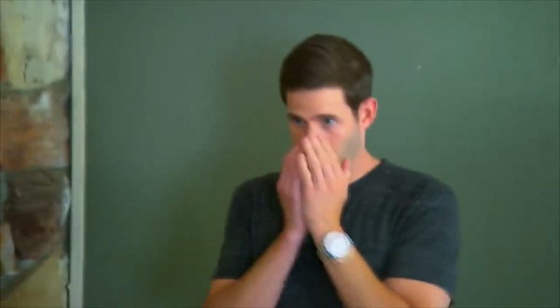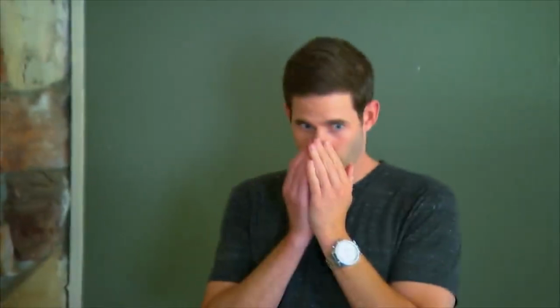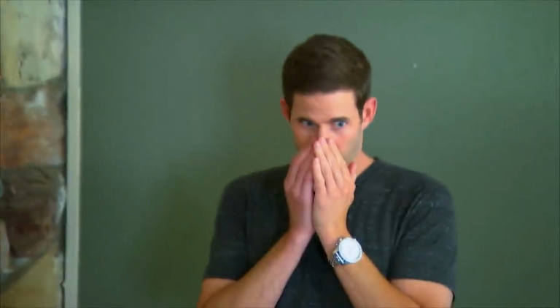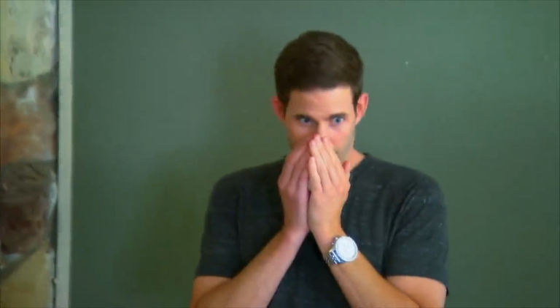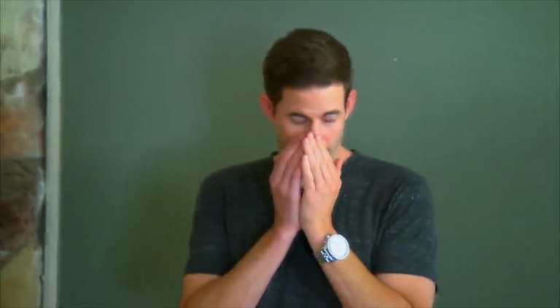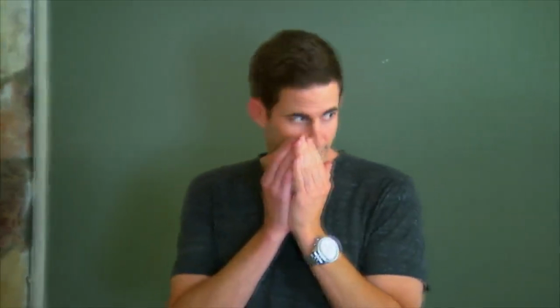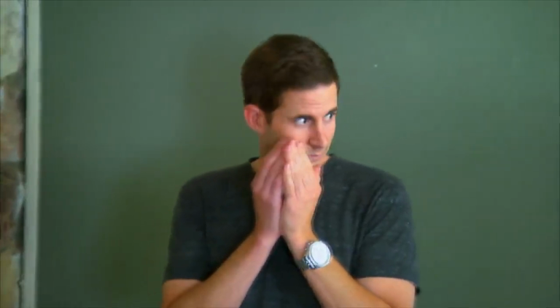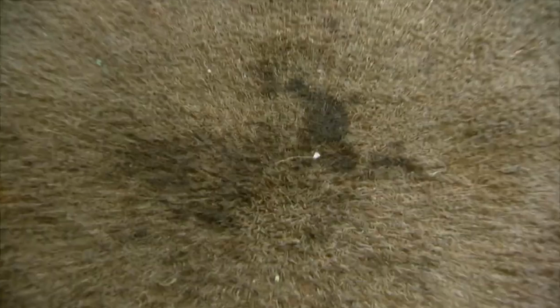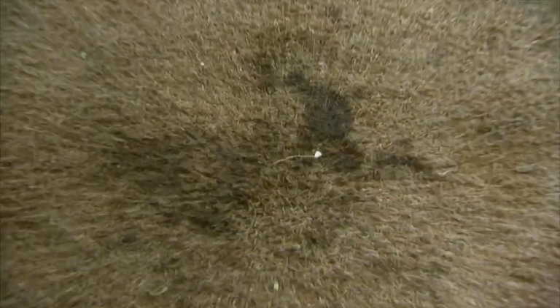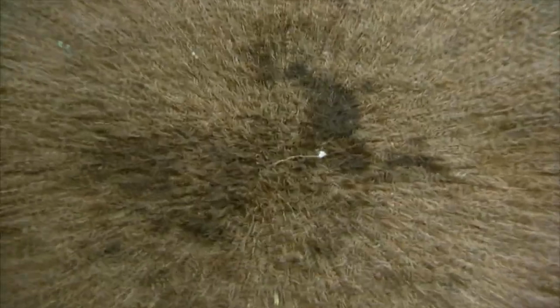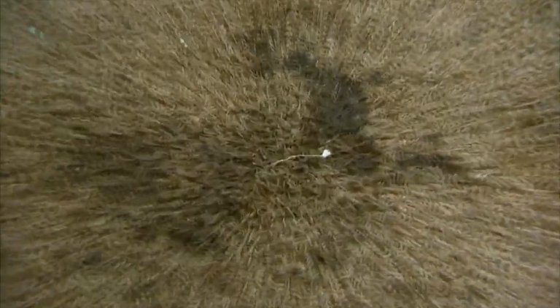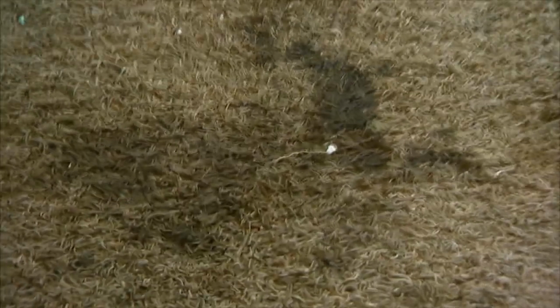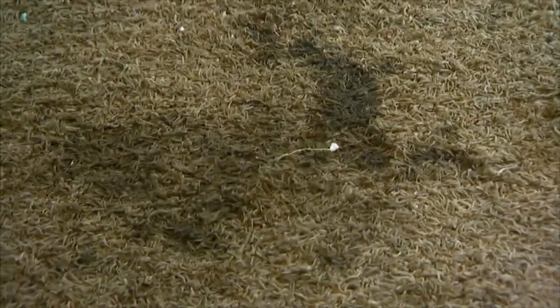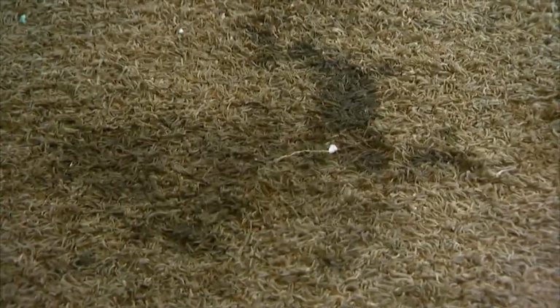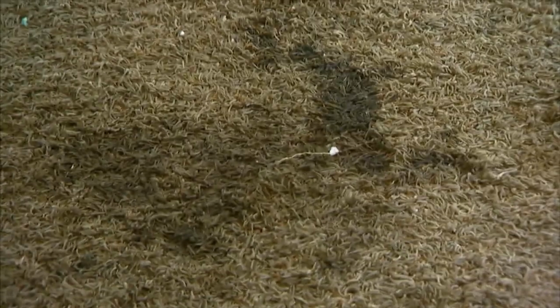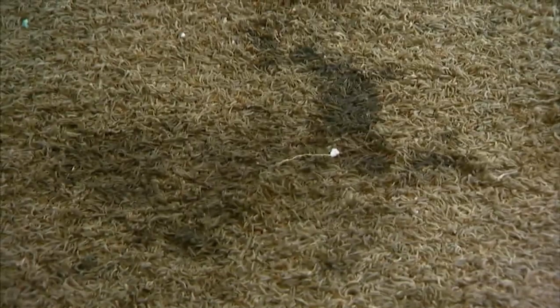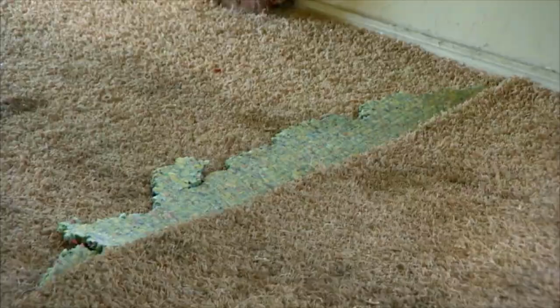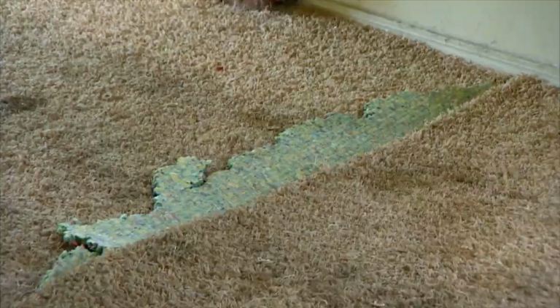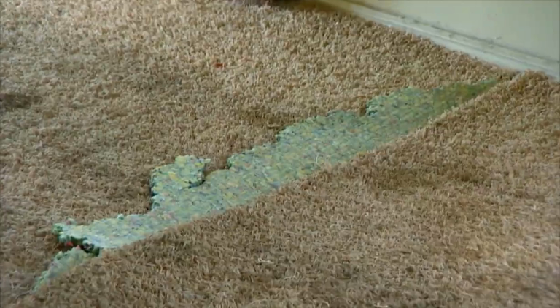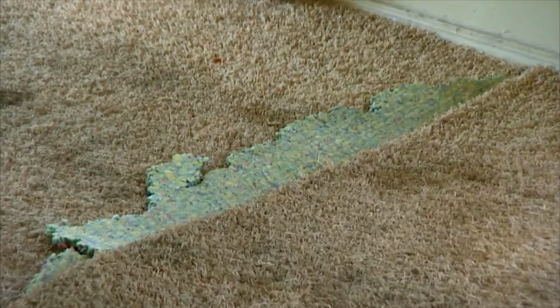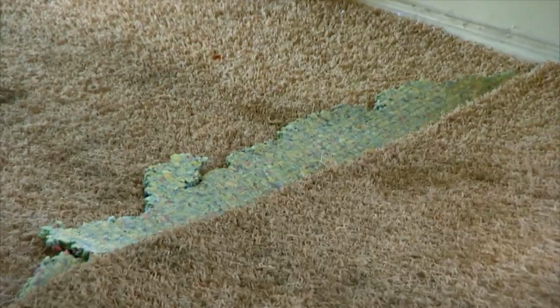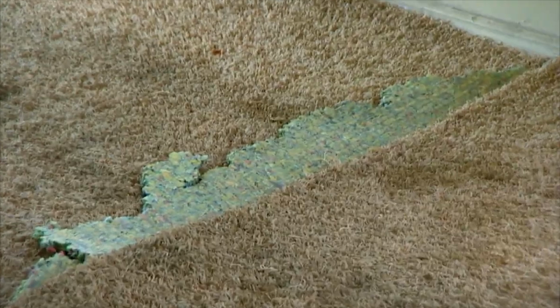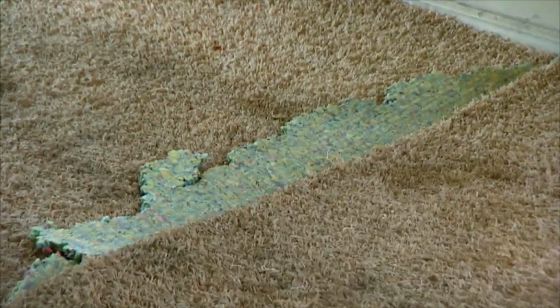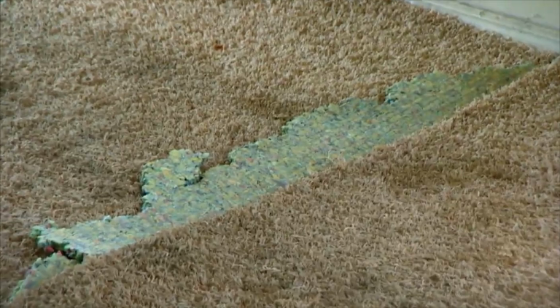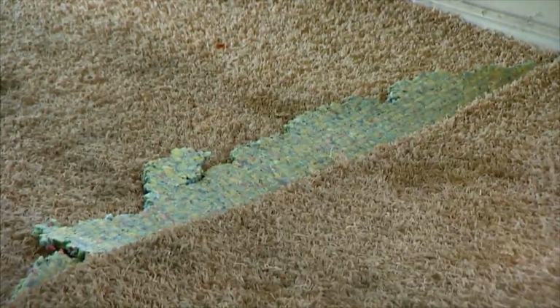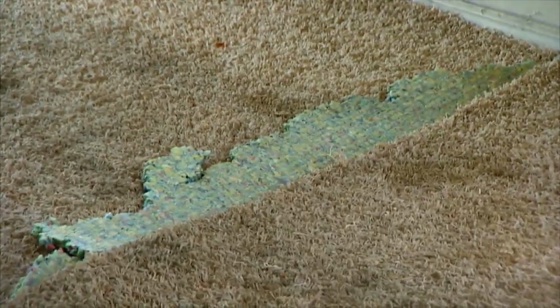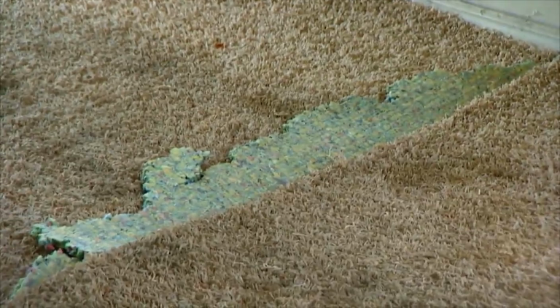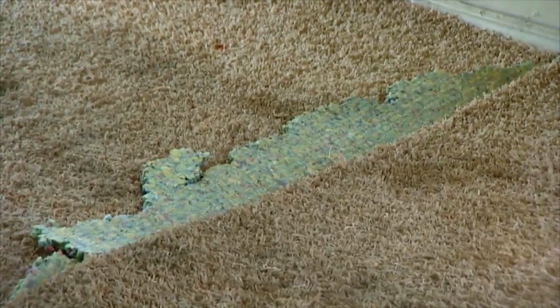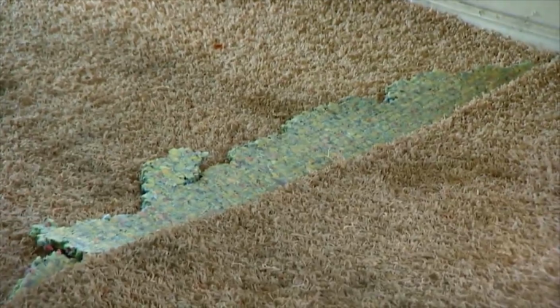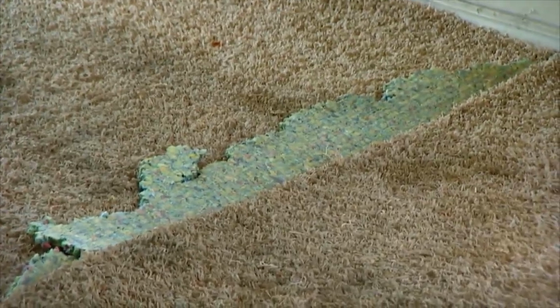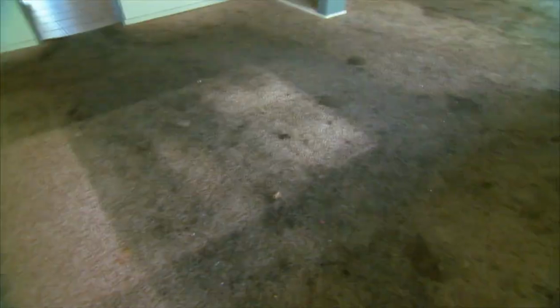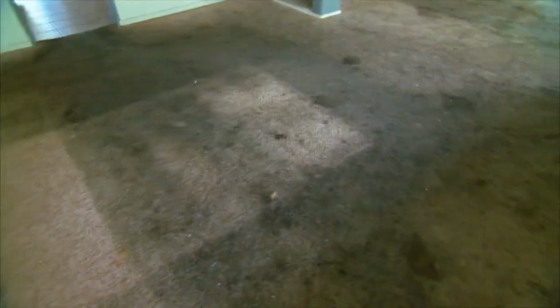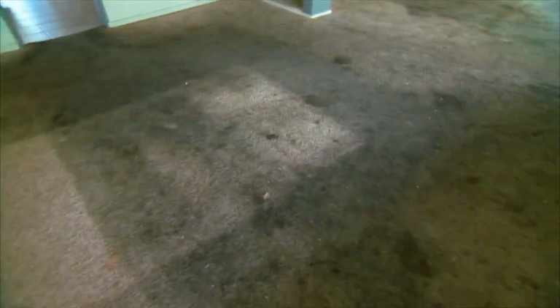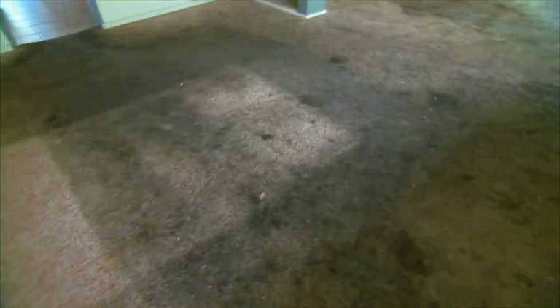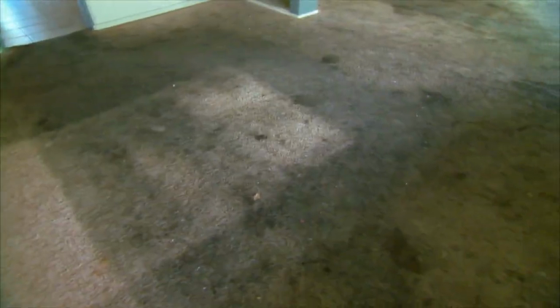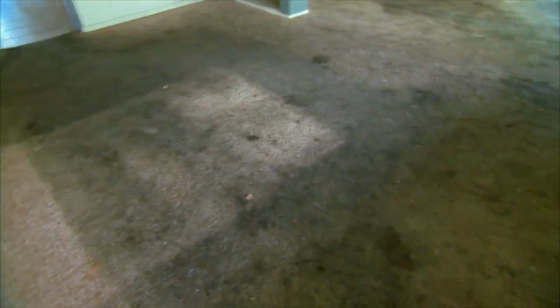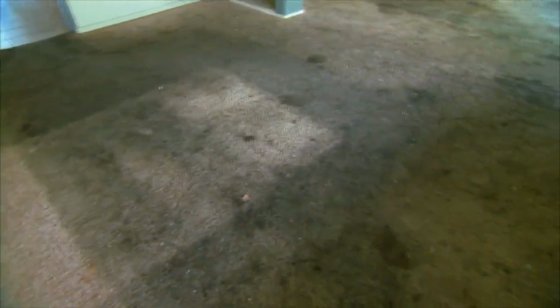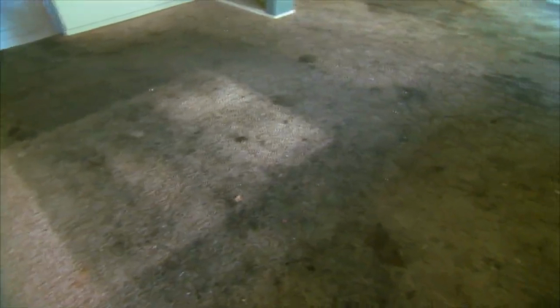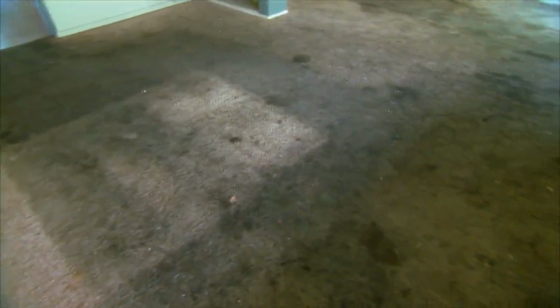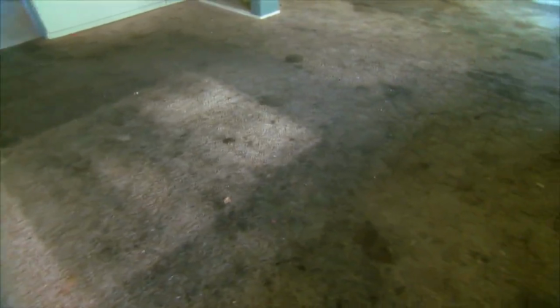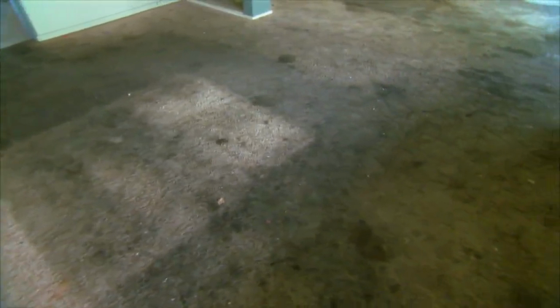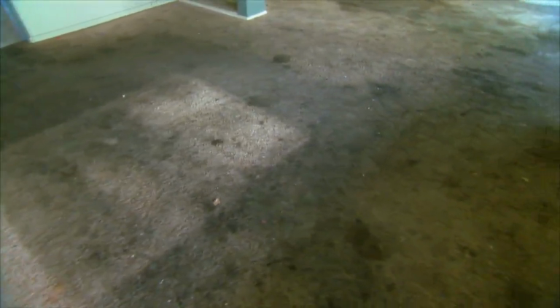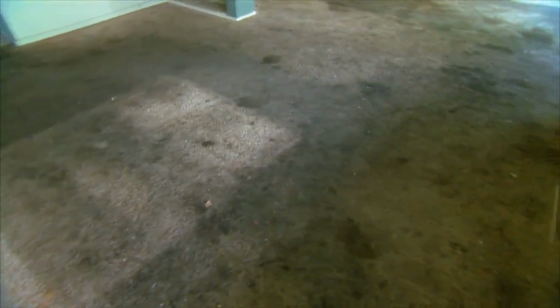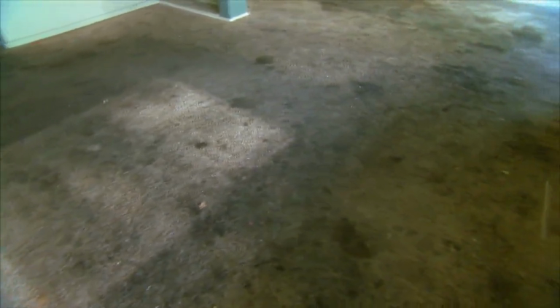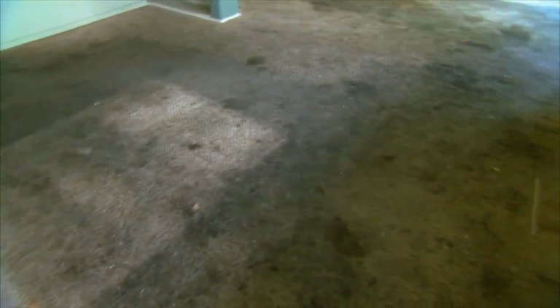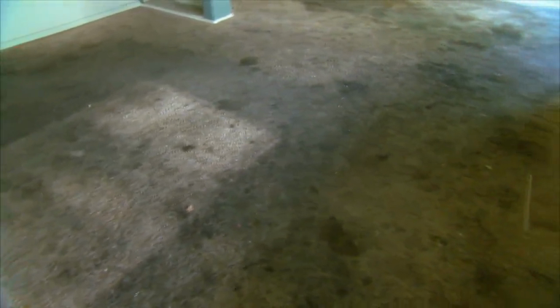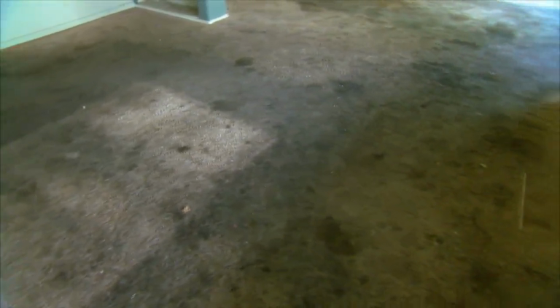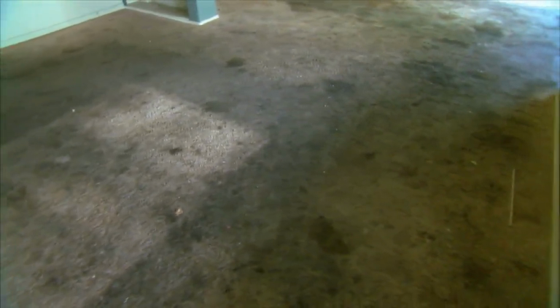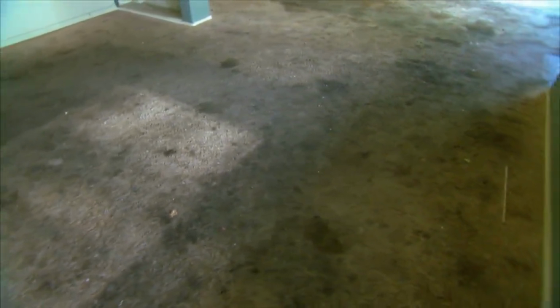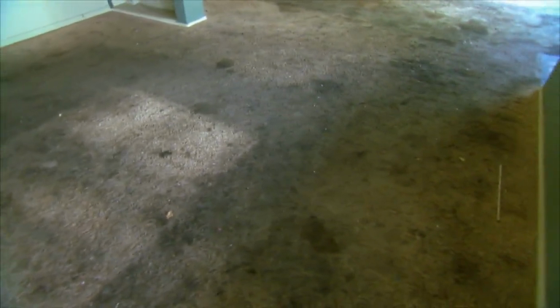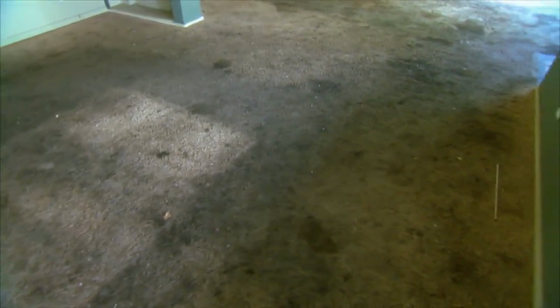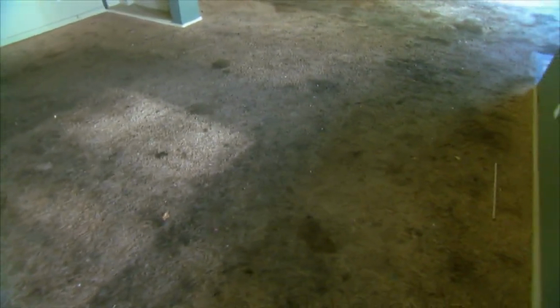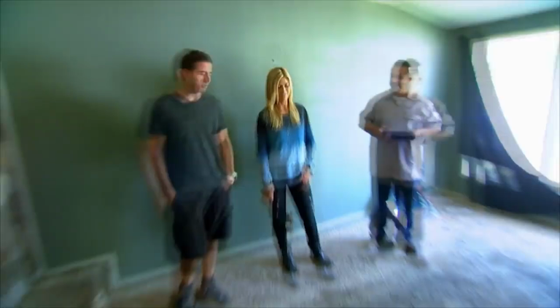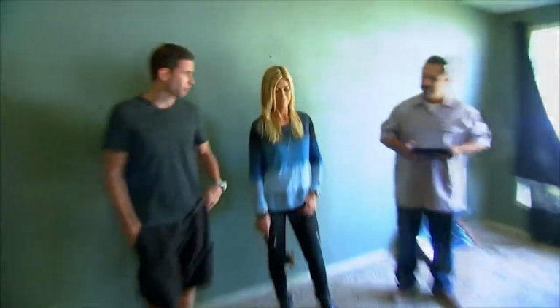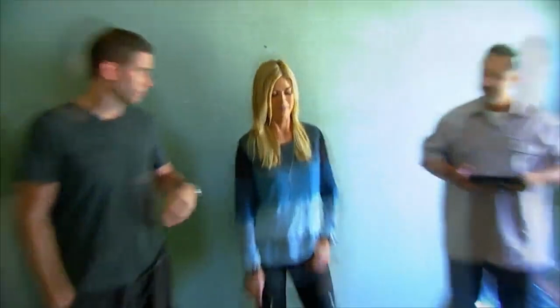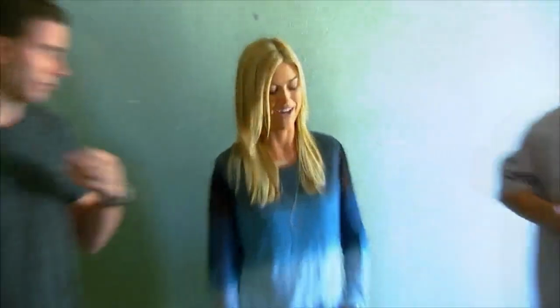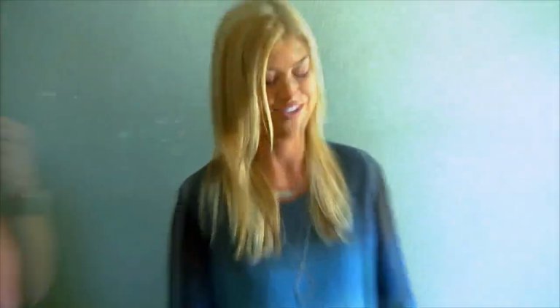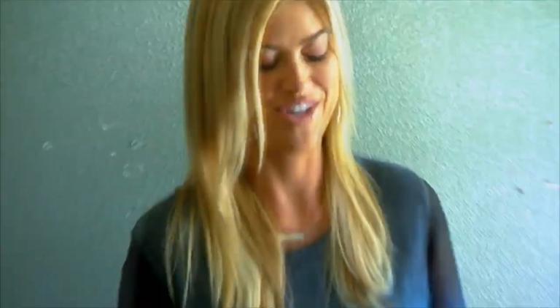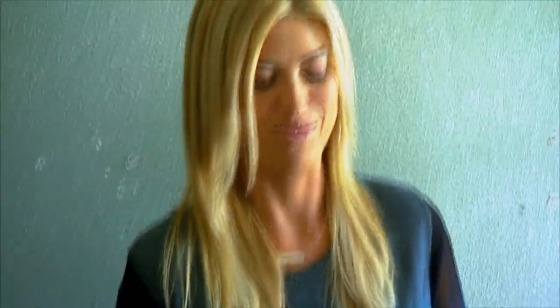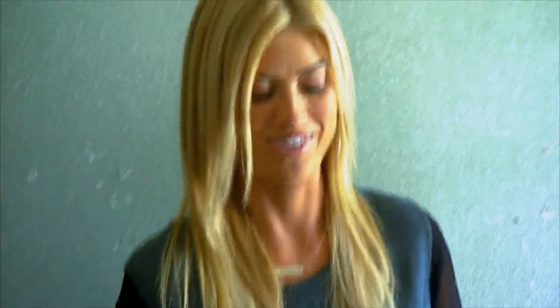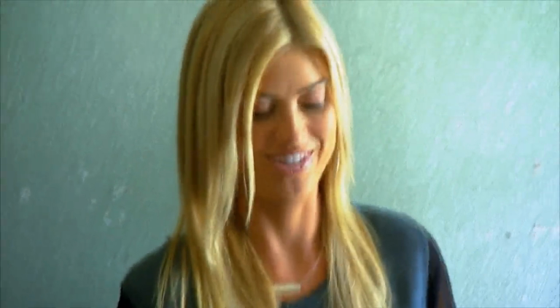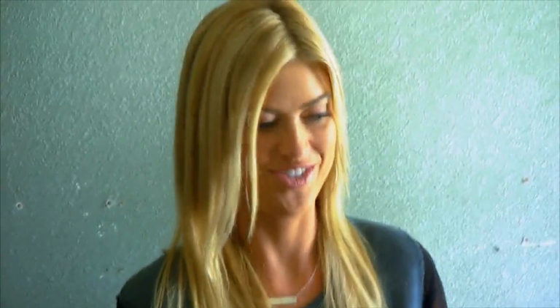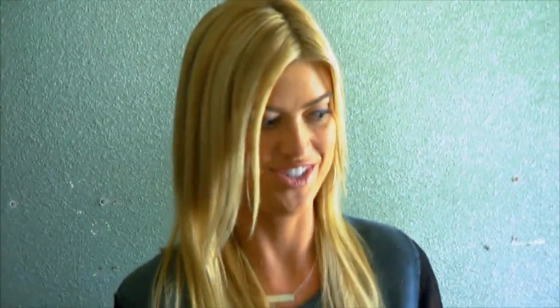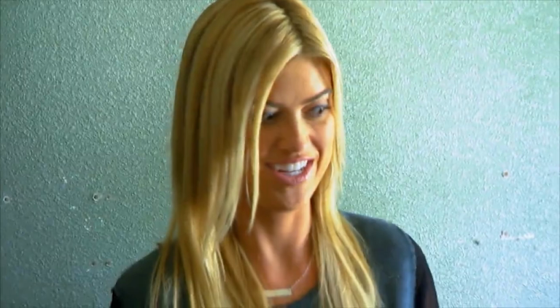Tarek, this is disgusting. It's dirty. It's absolutely disgusting. There's some major urine going on in here. Can't even imagine what's underneath.